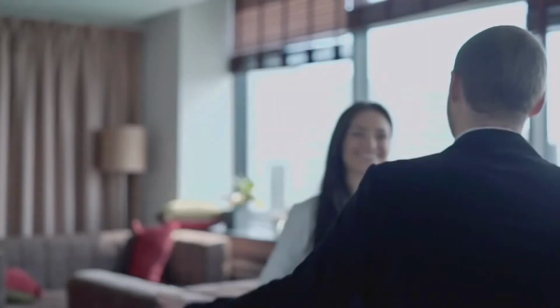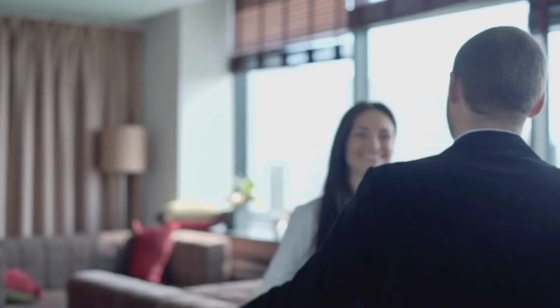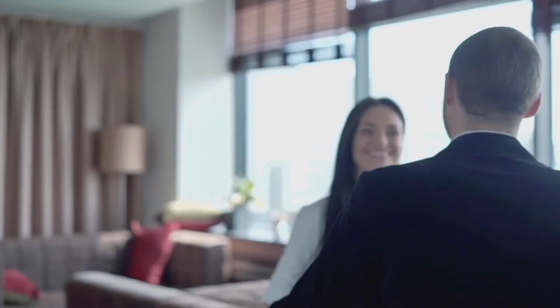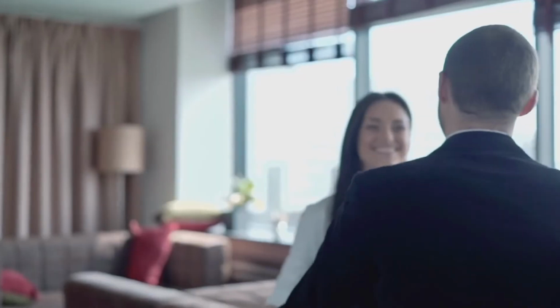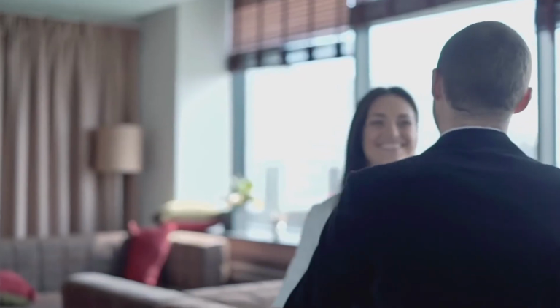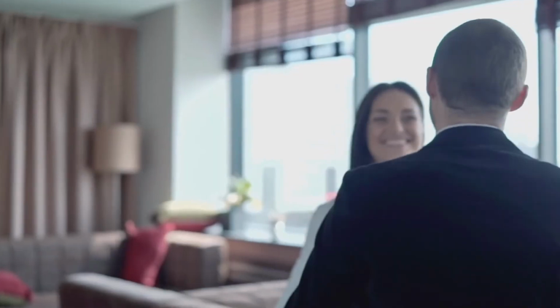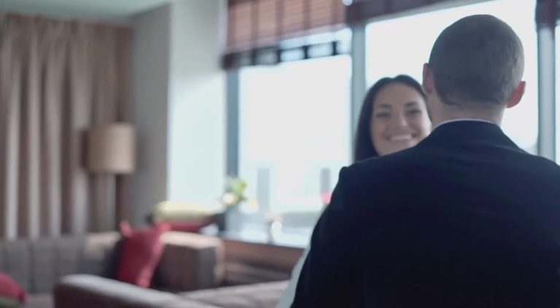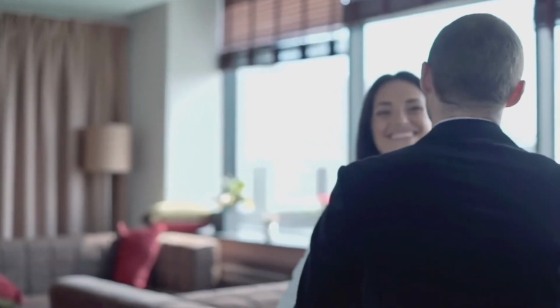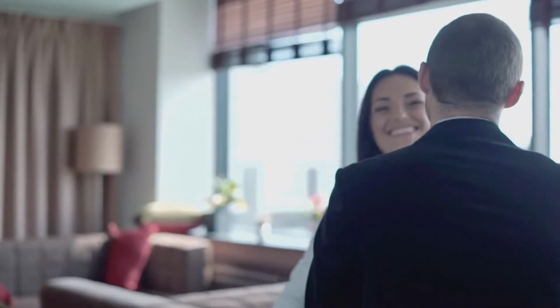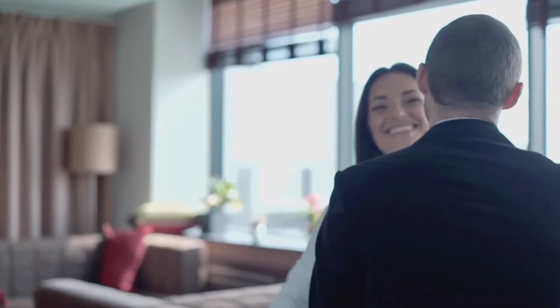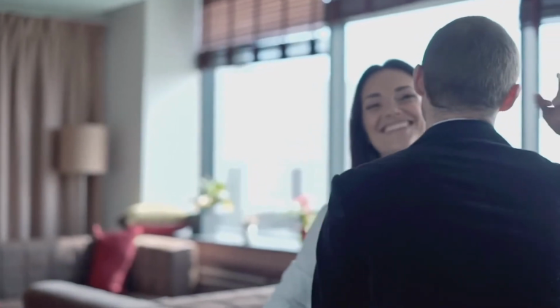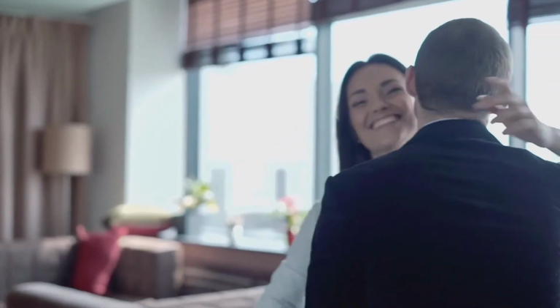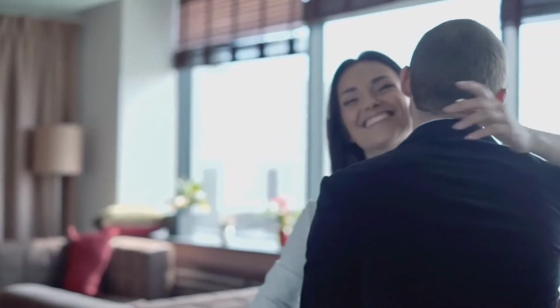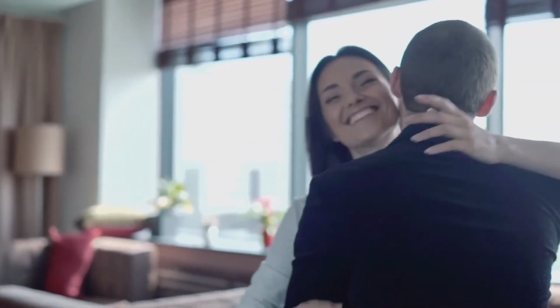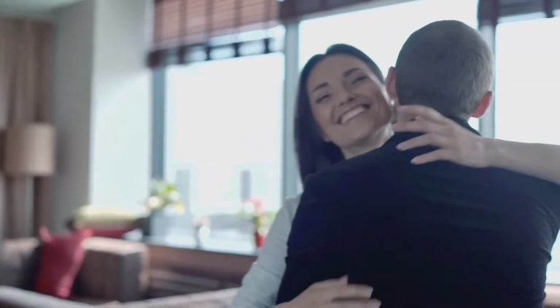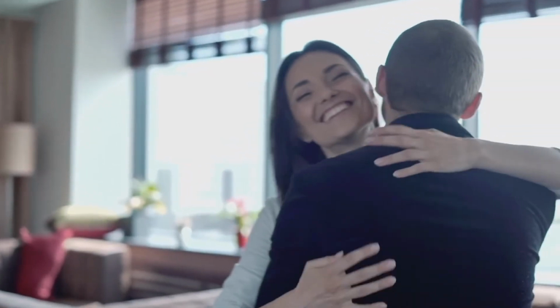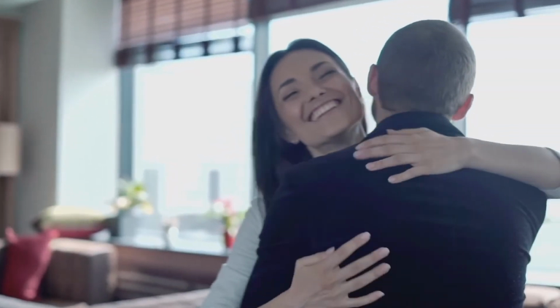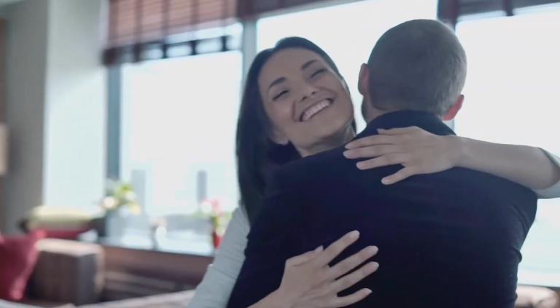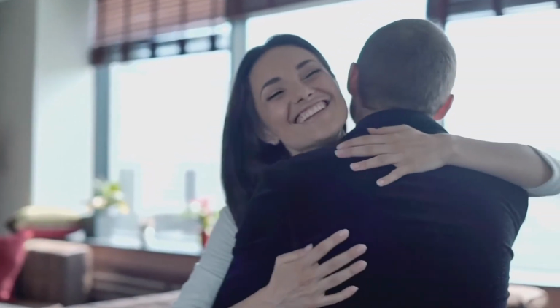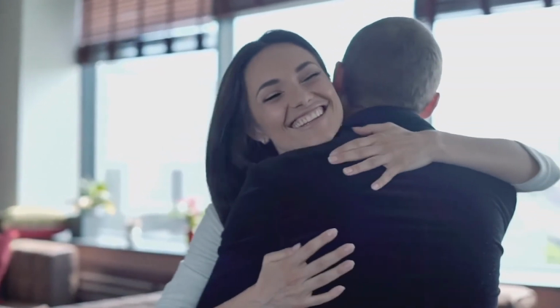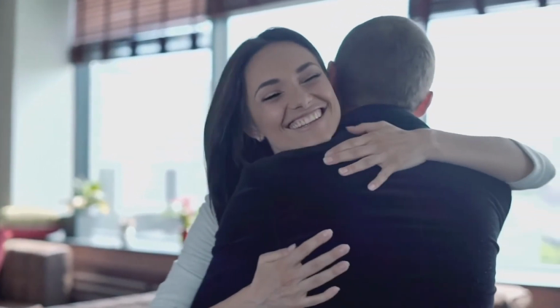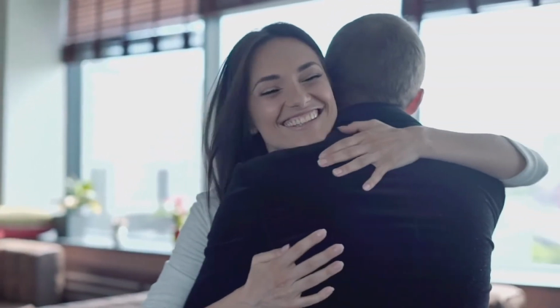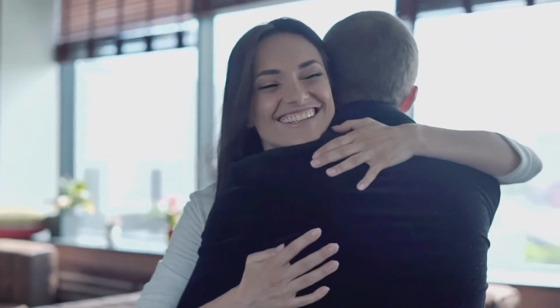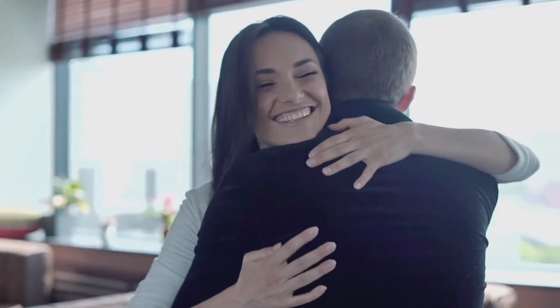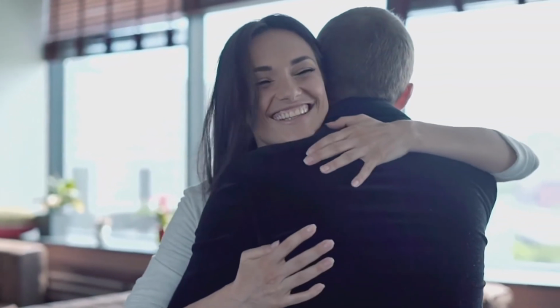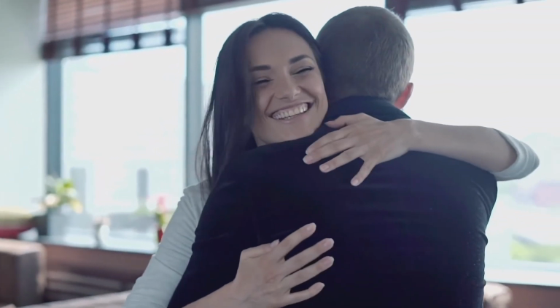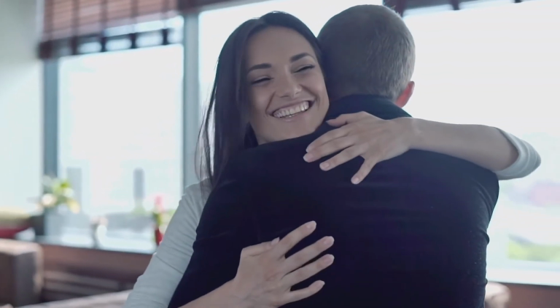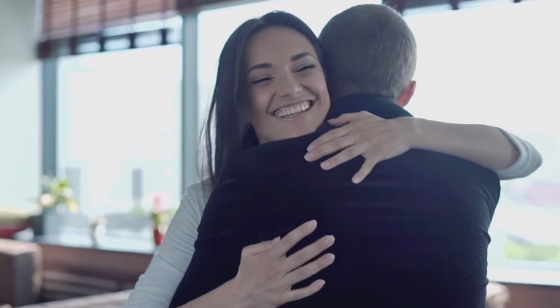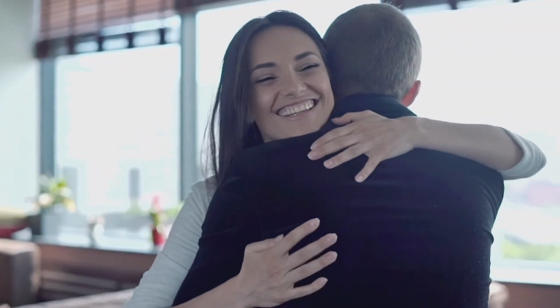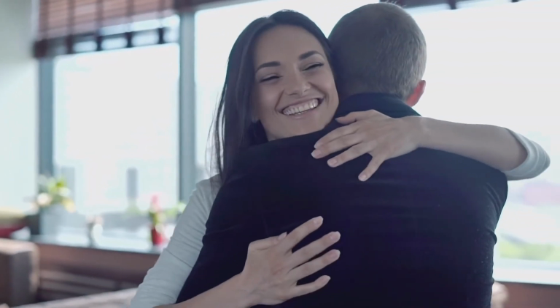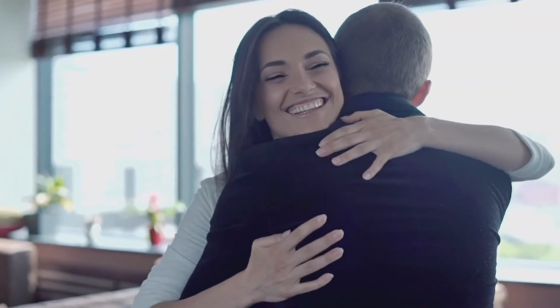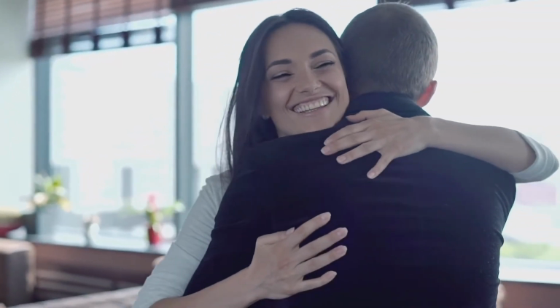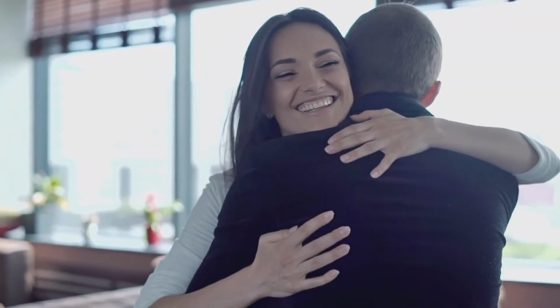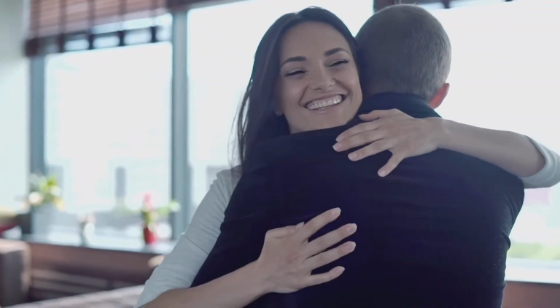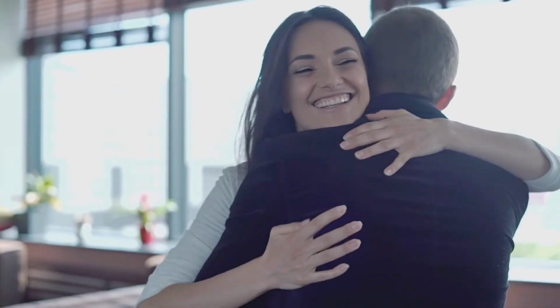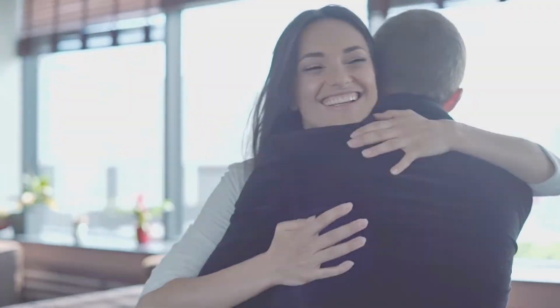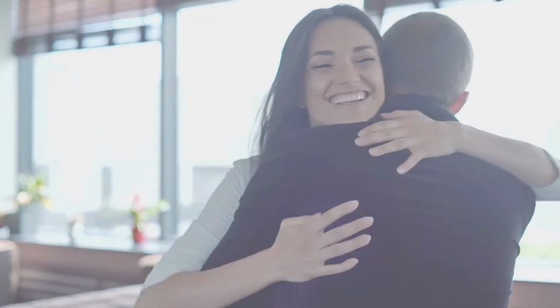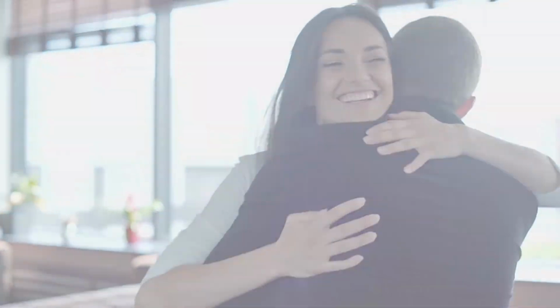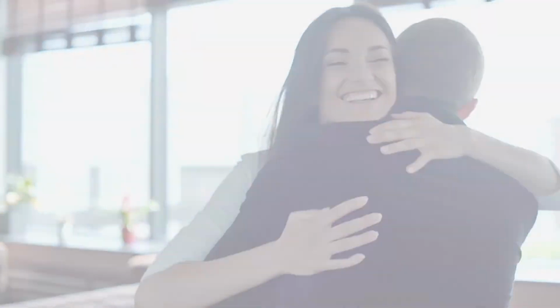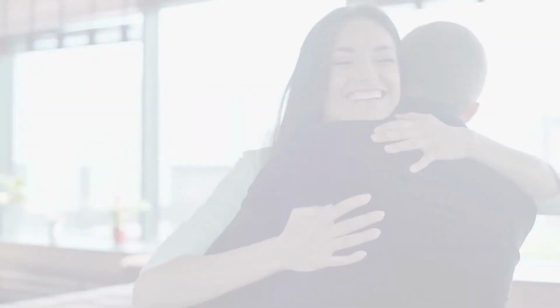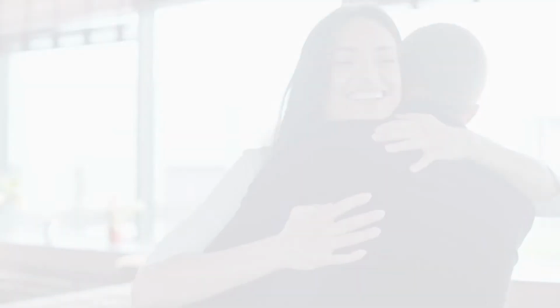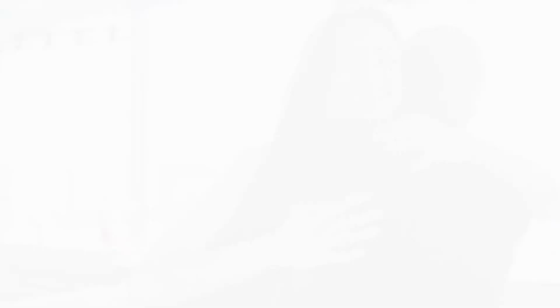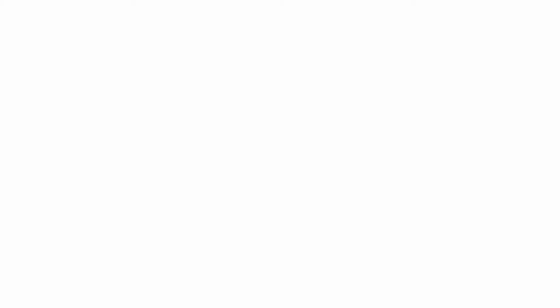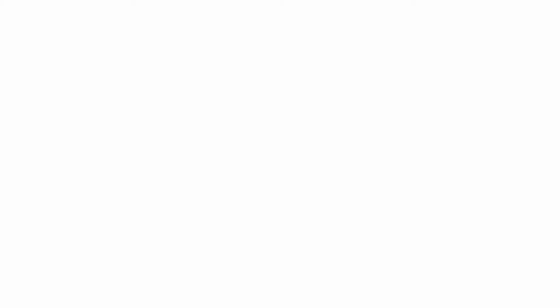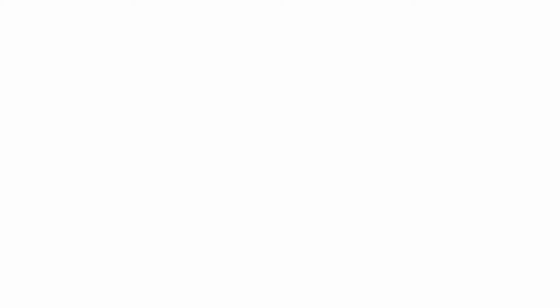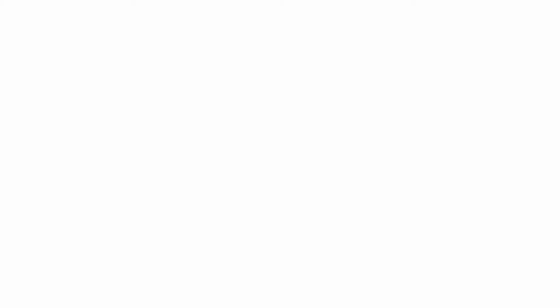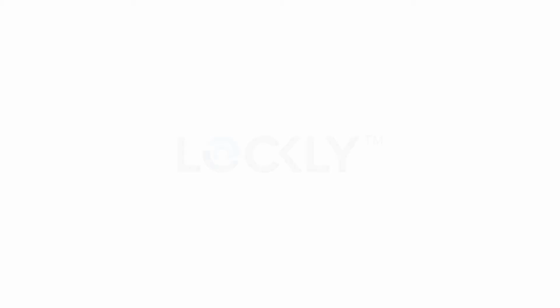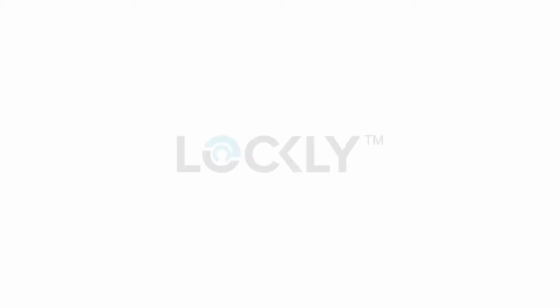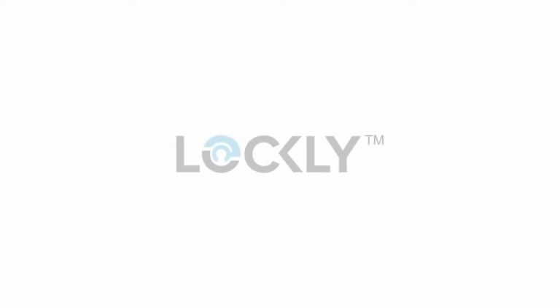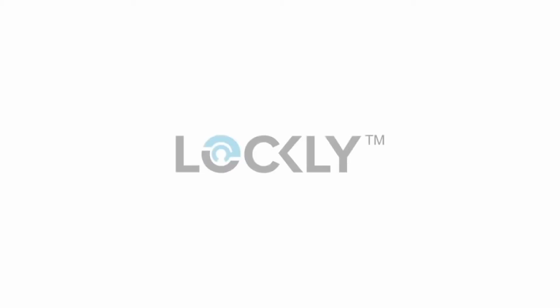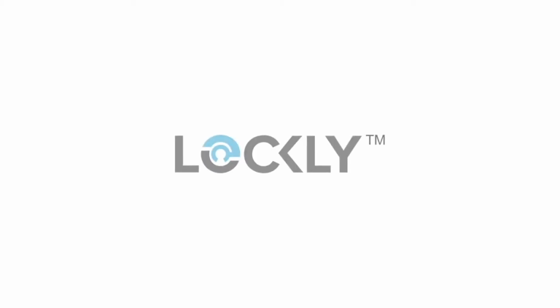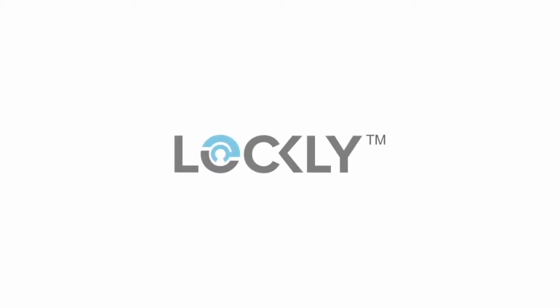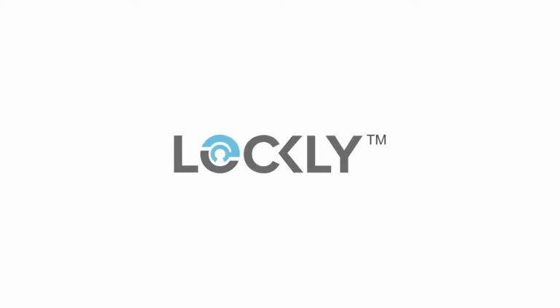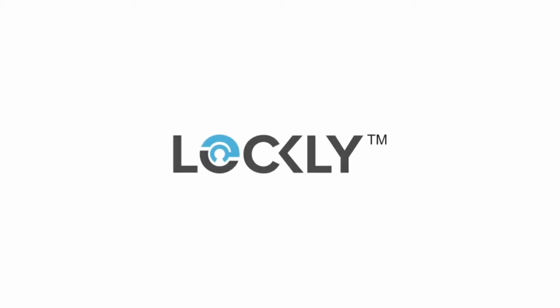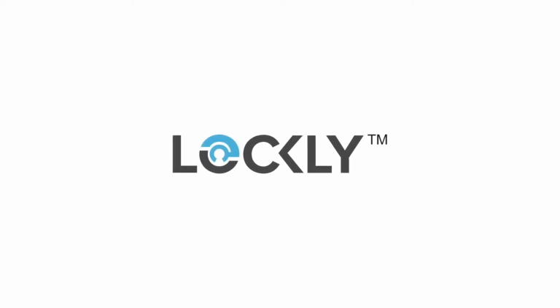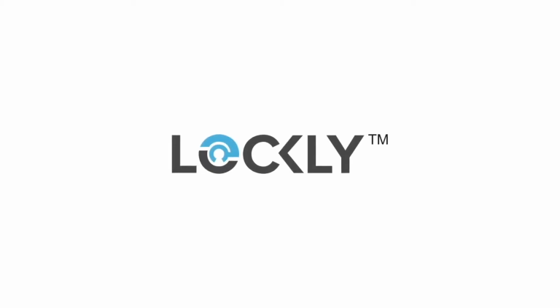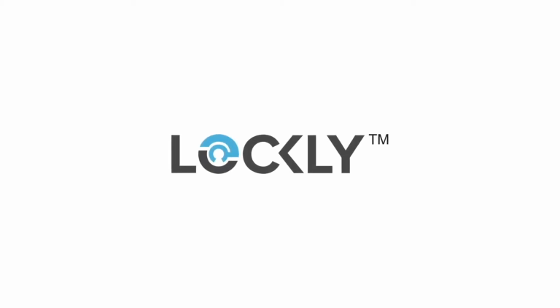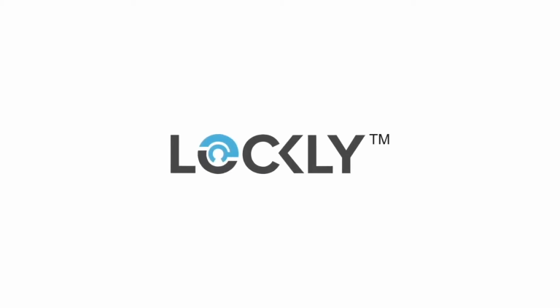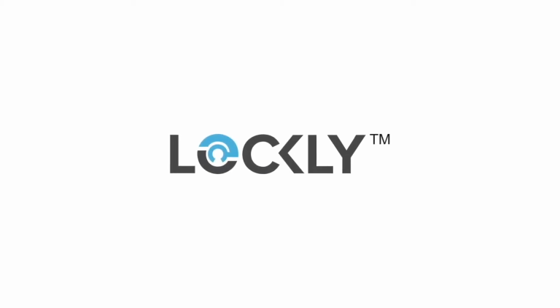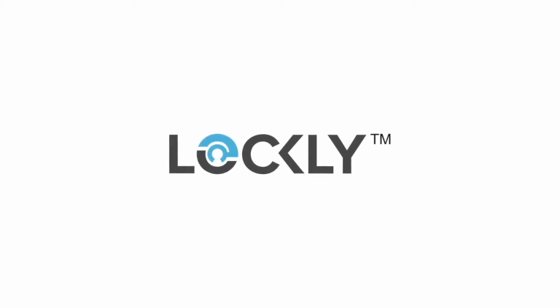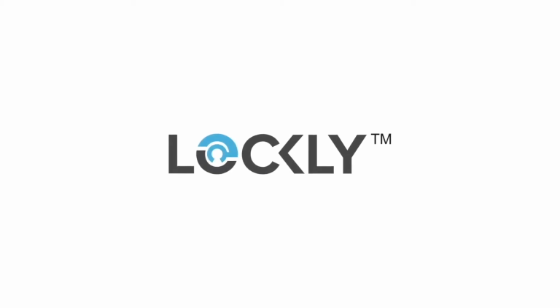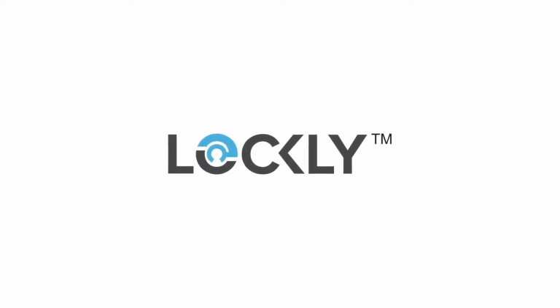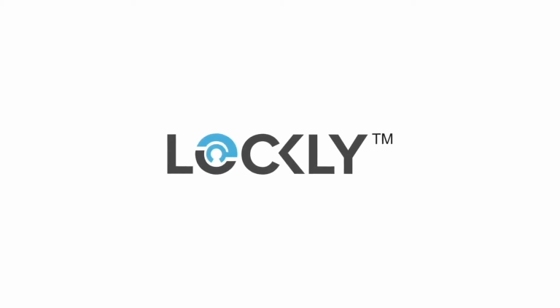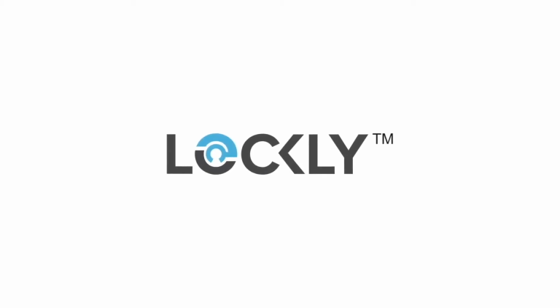Lockly. Come home secure. Essential to every household.